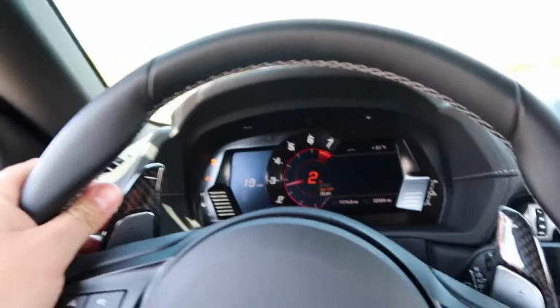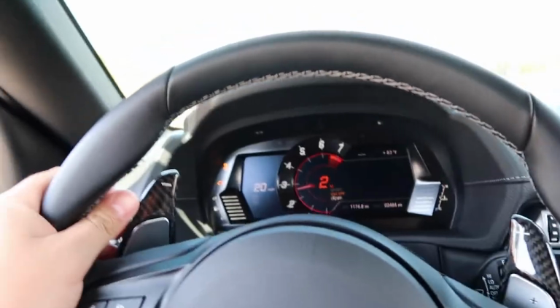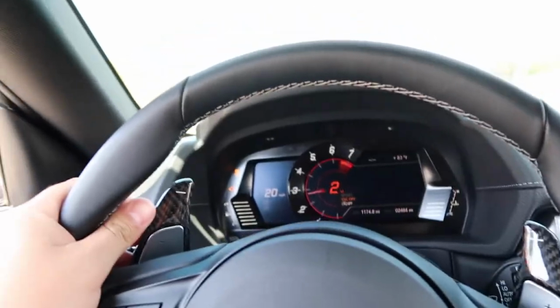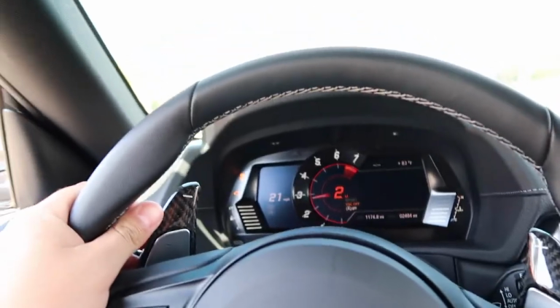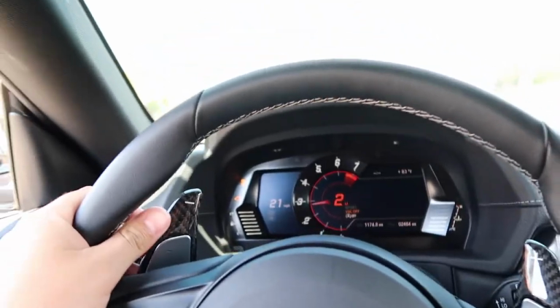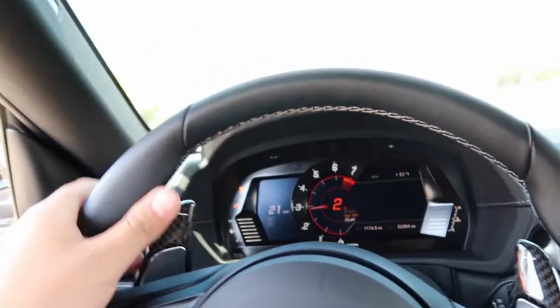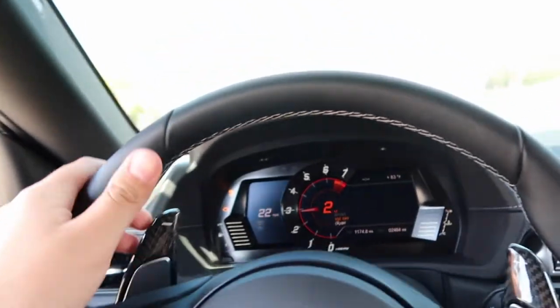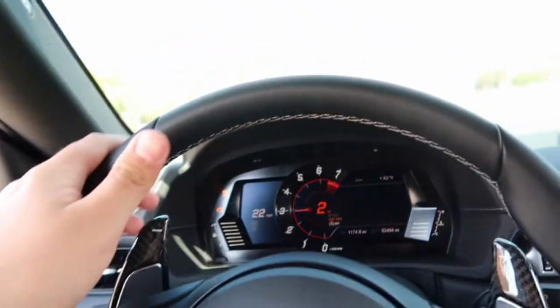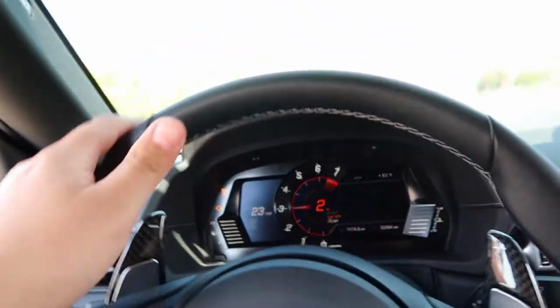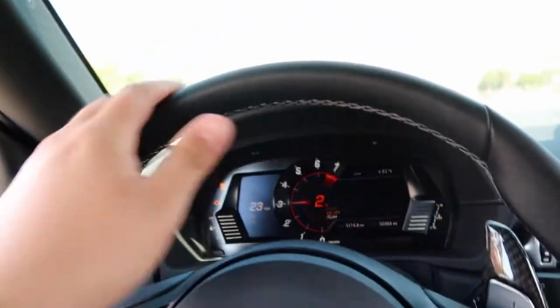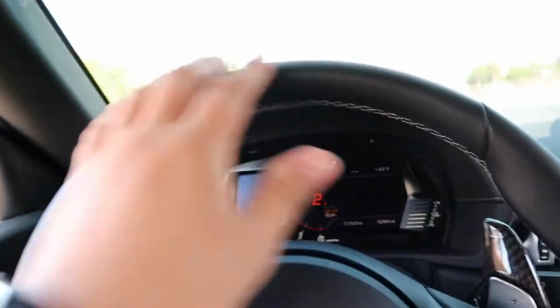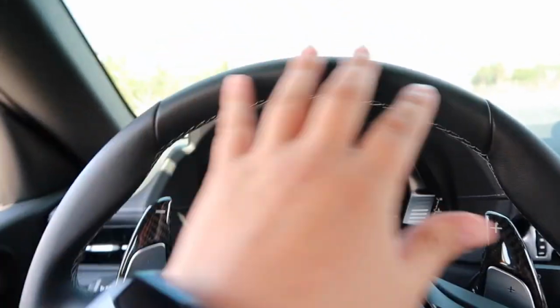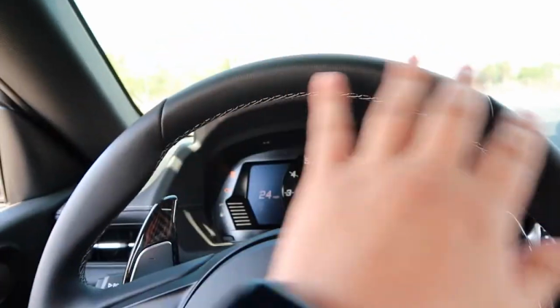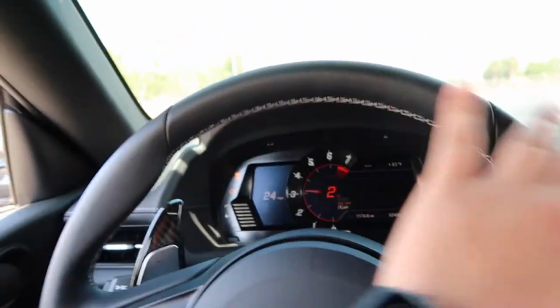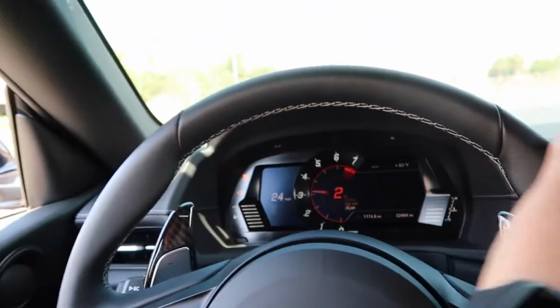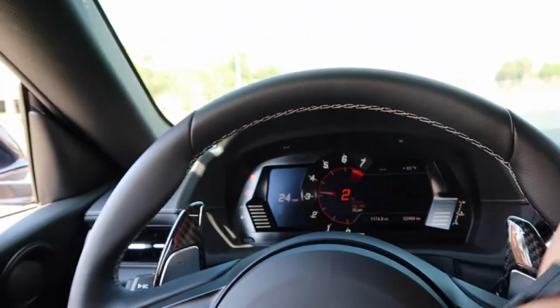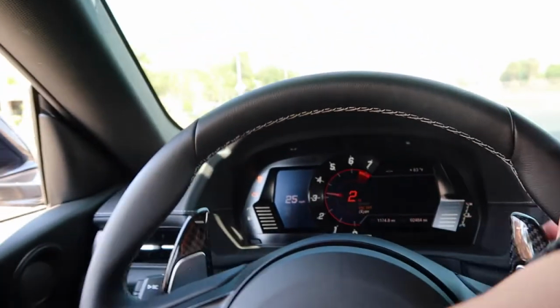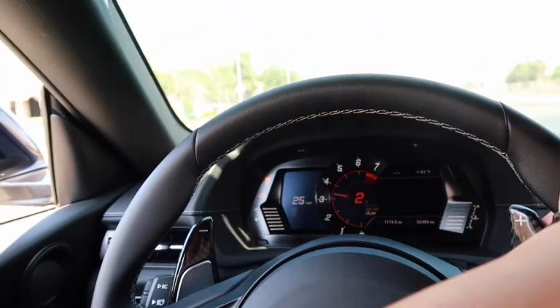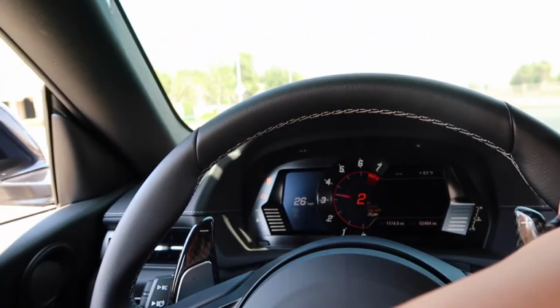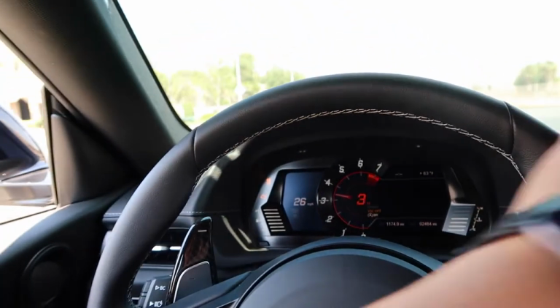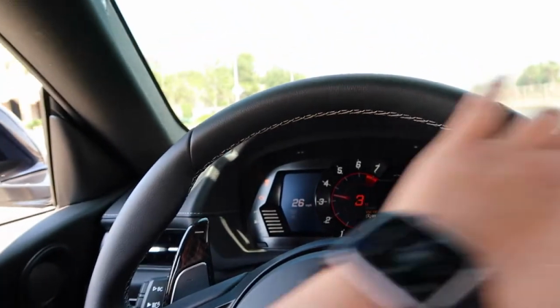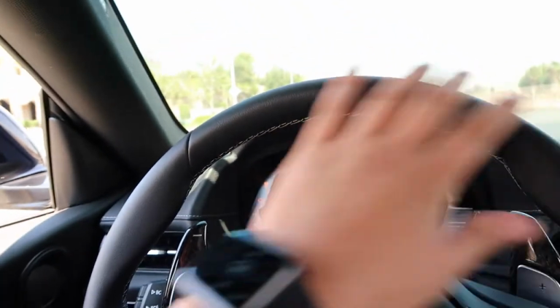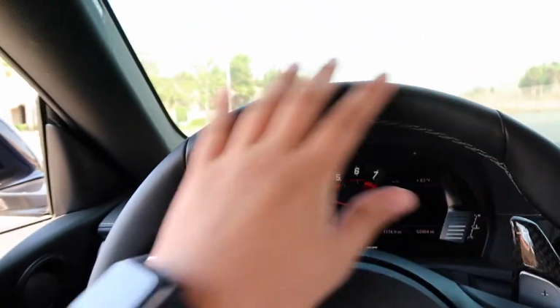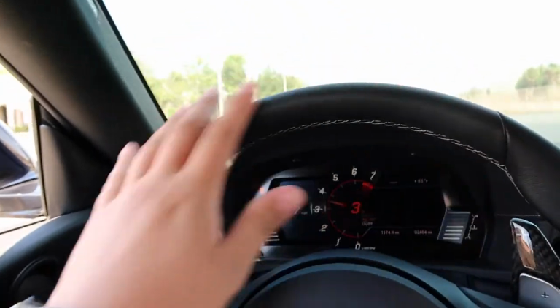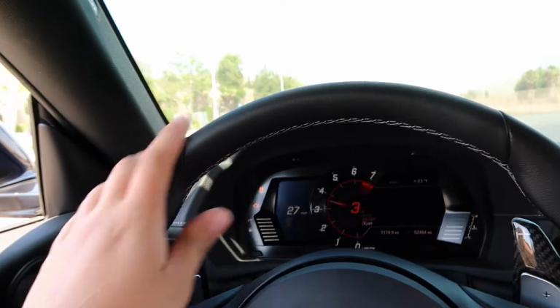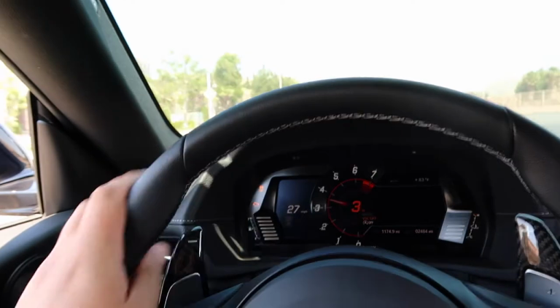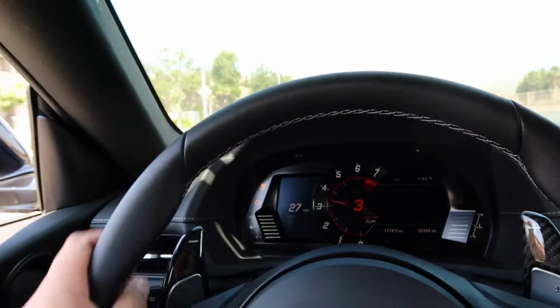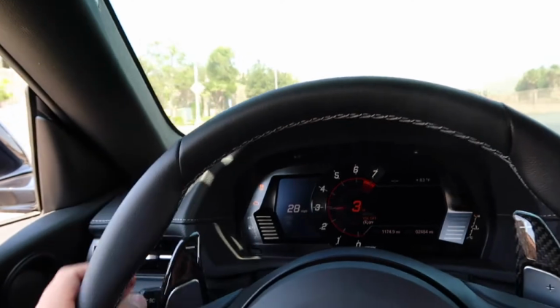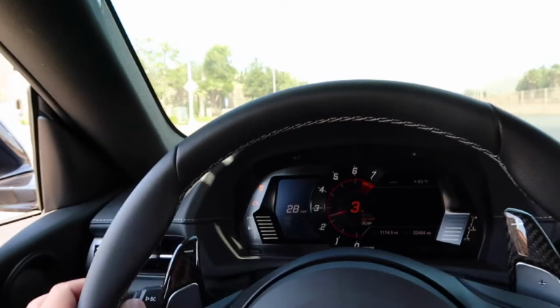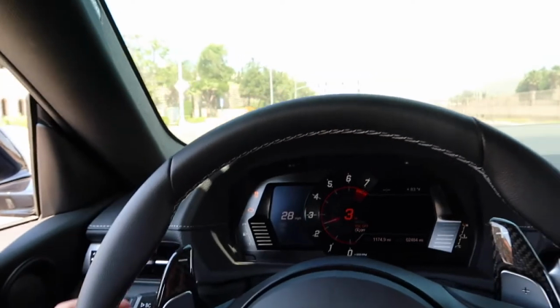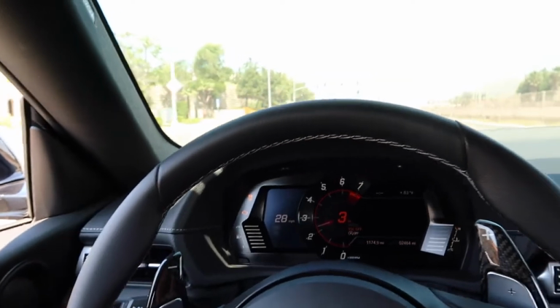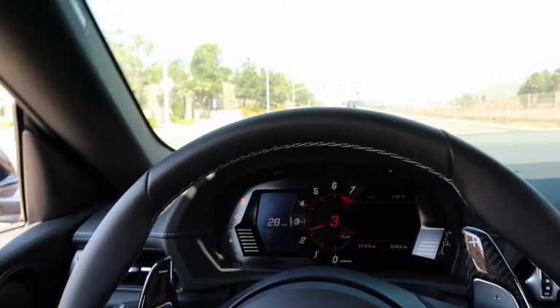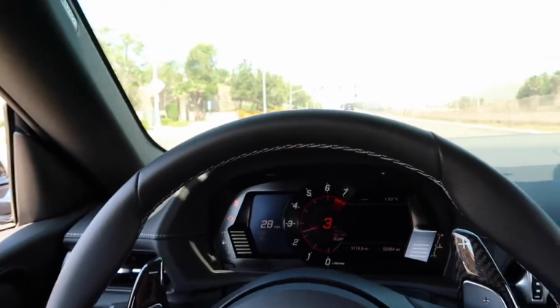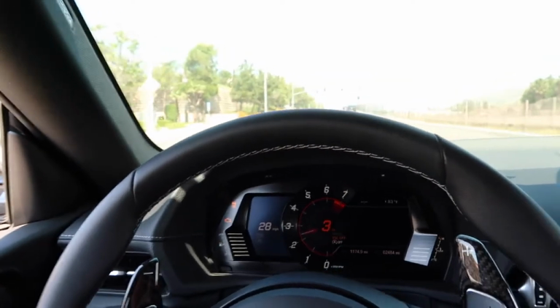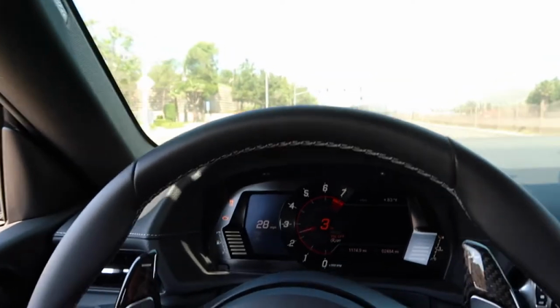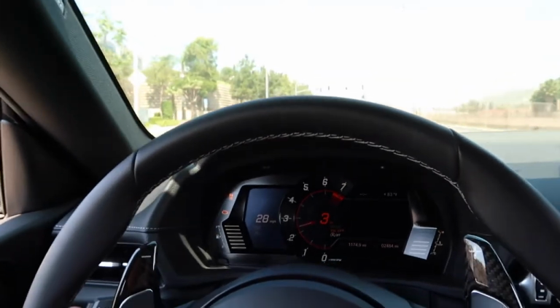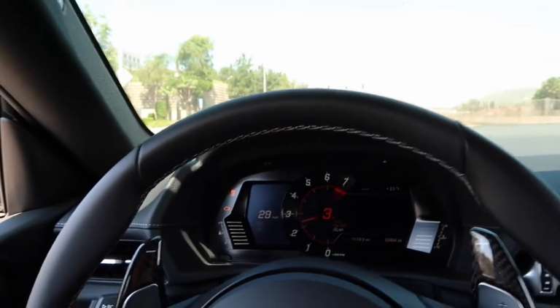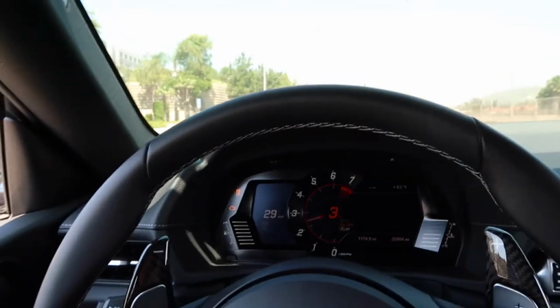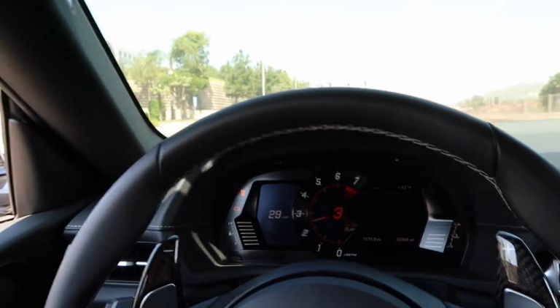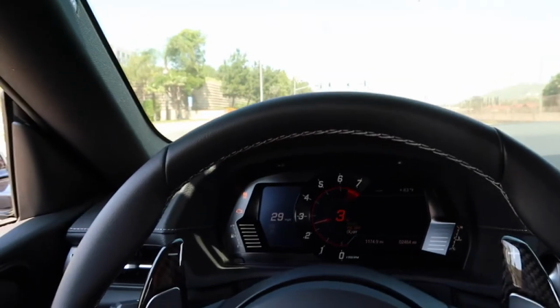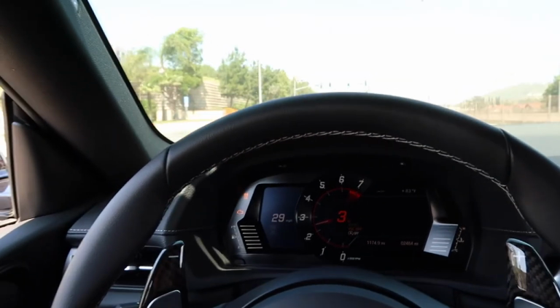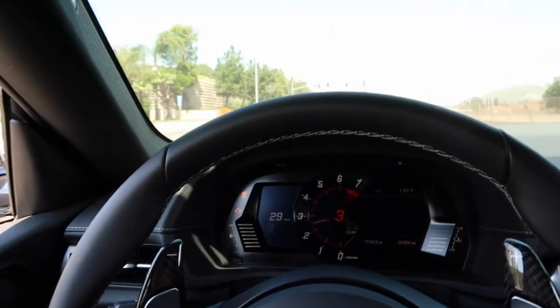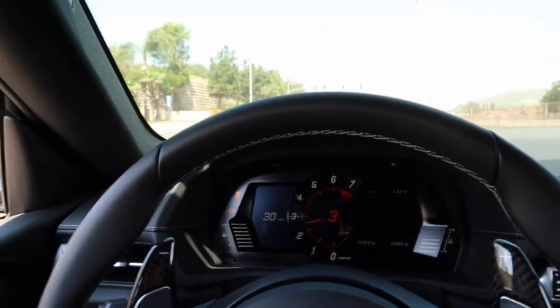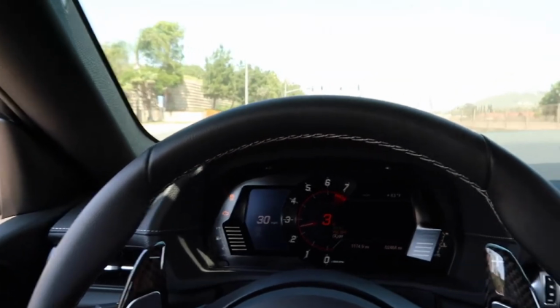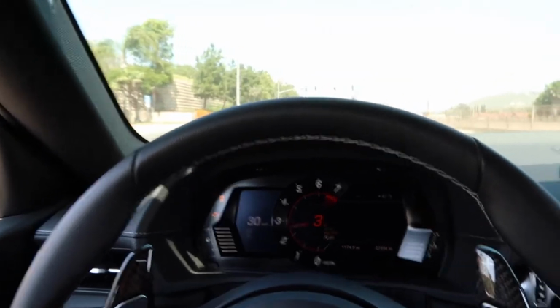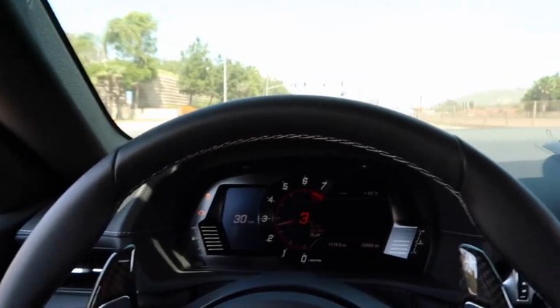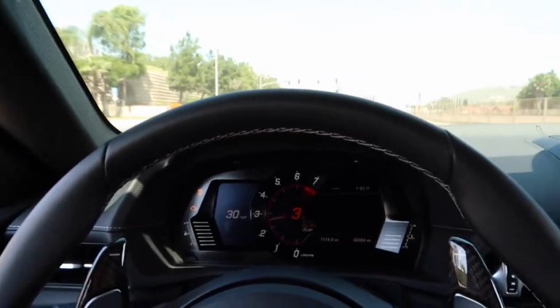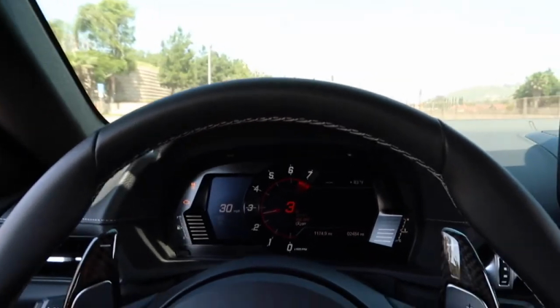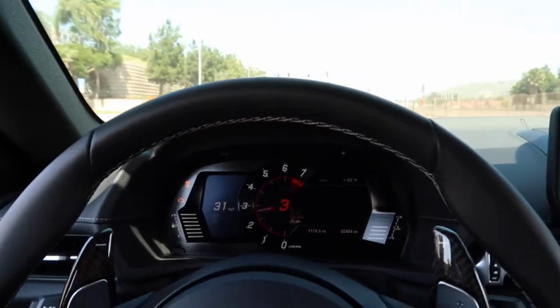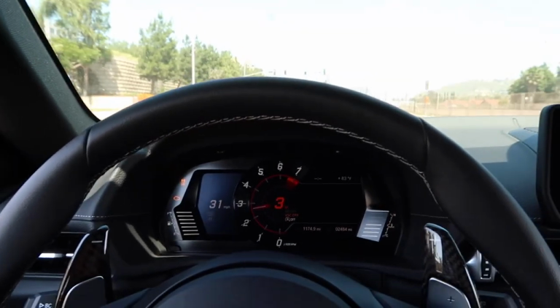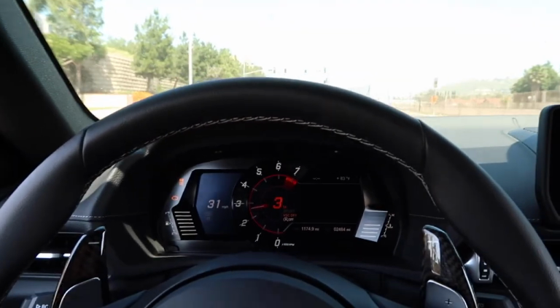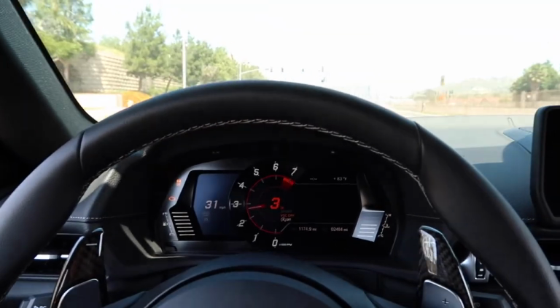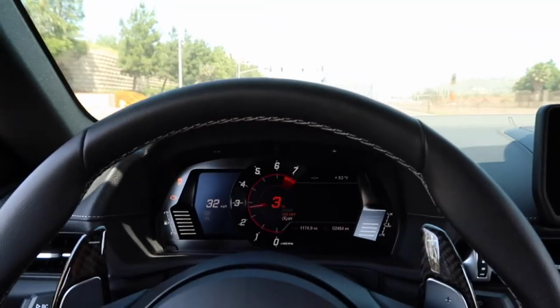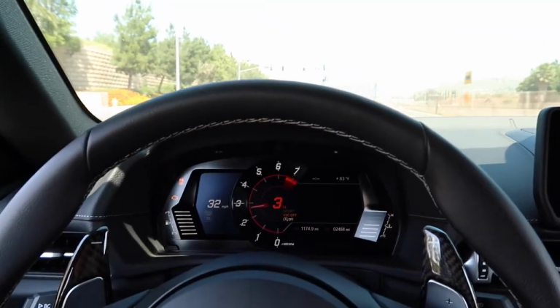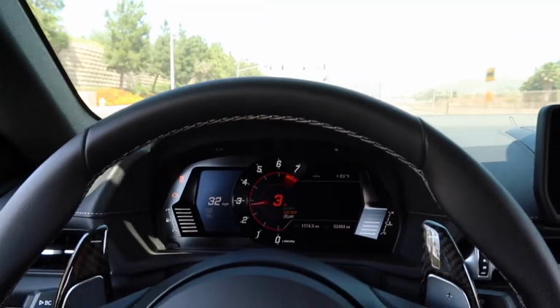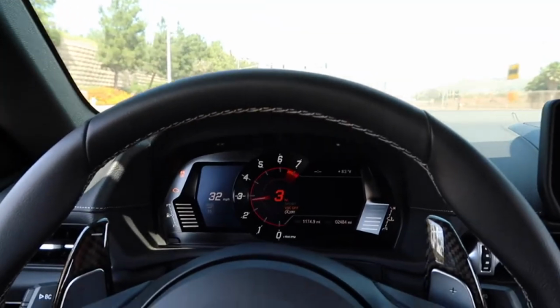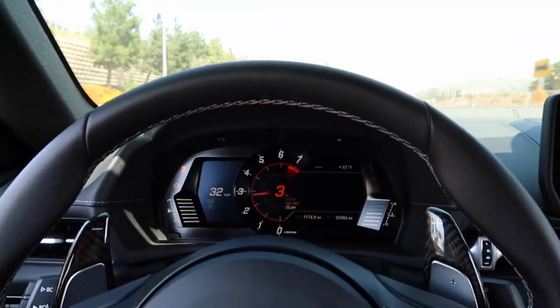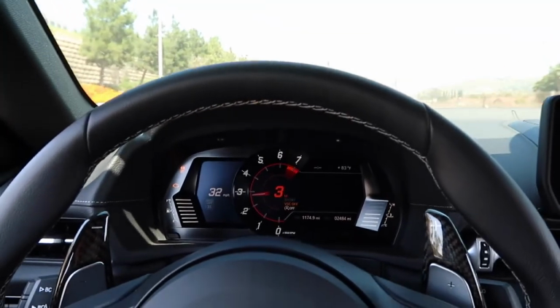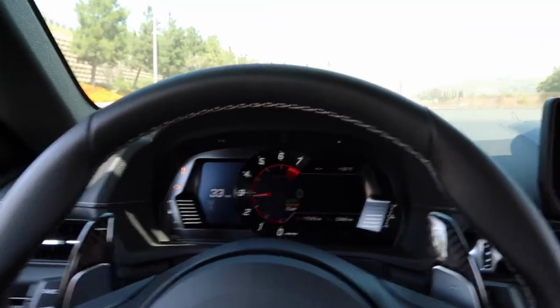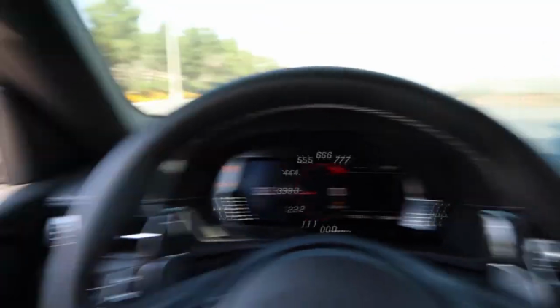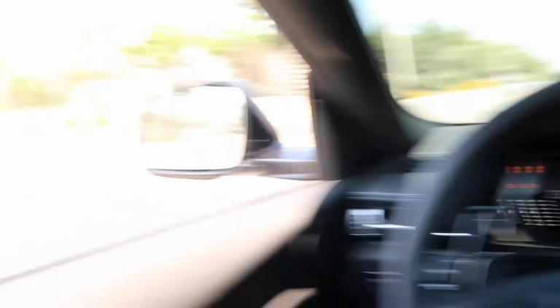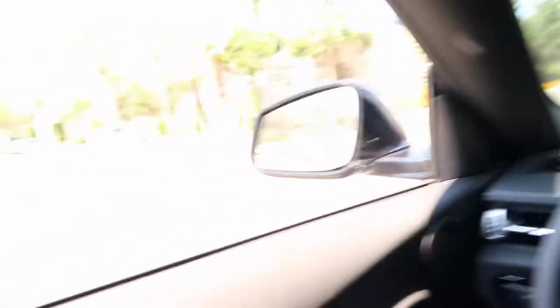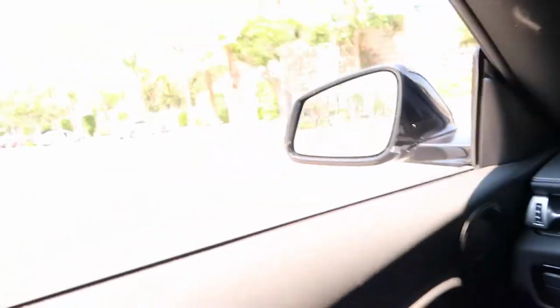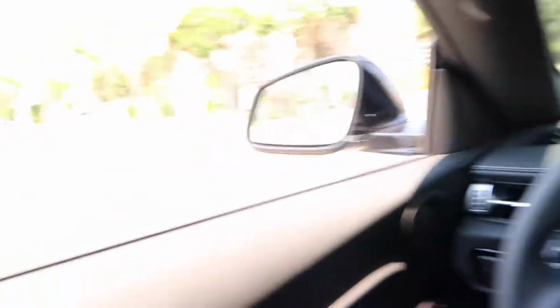I feel a little bit of a difference. I don't know if it's just me but I'm going to do a little pull. Put the windows down.